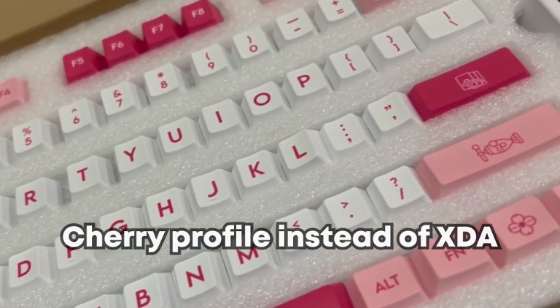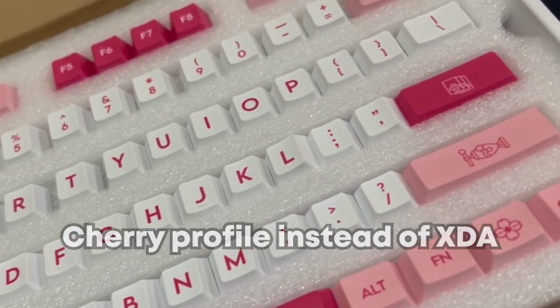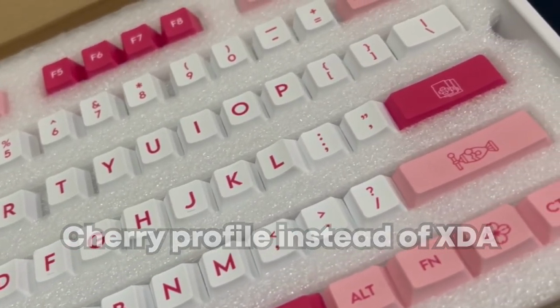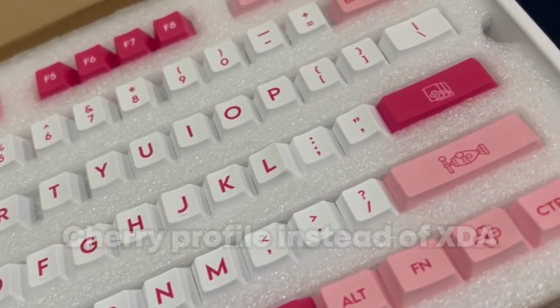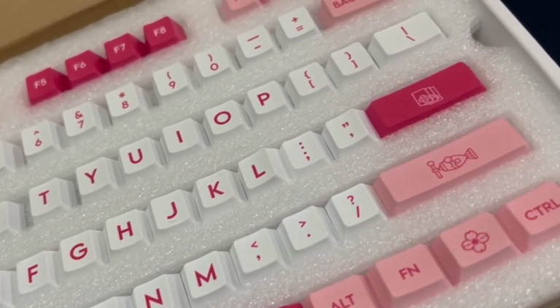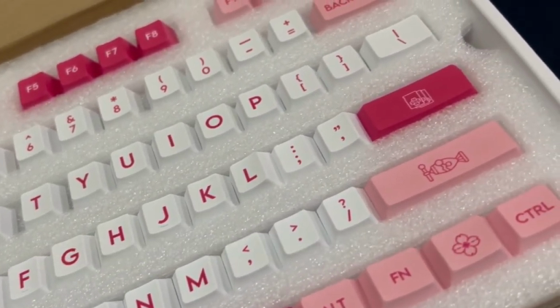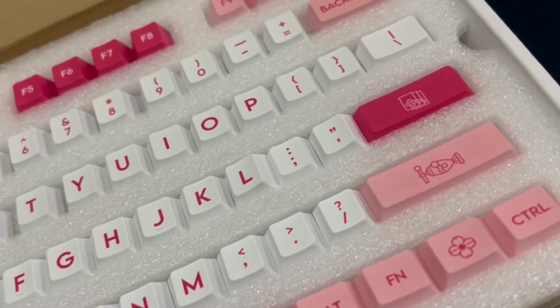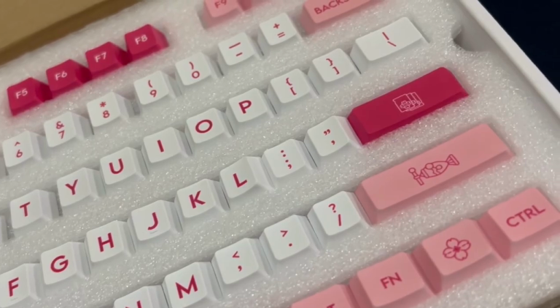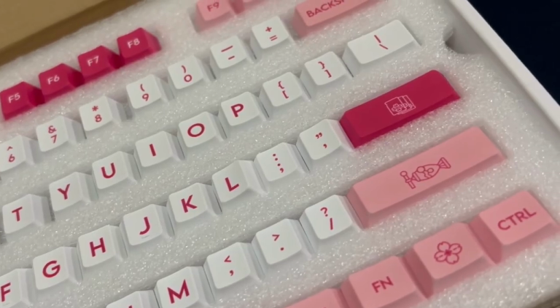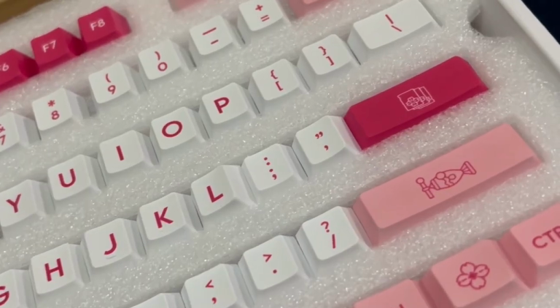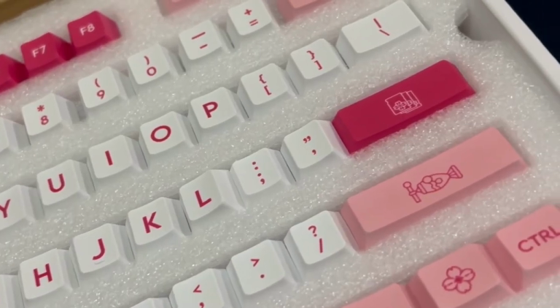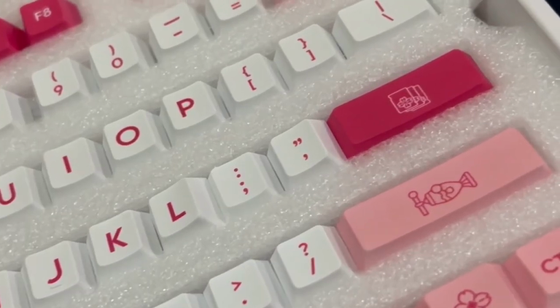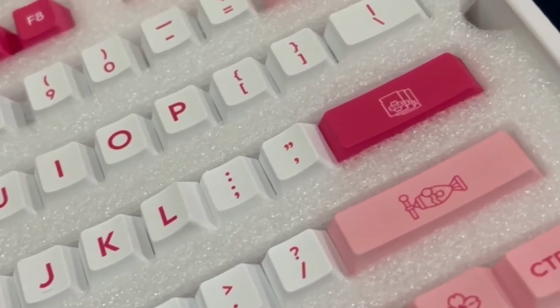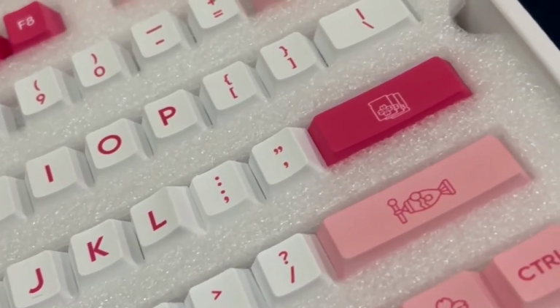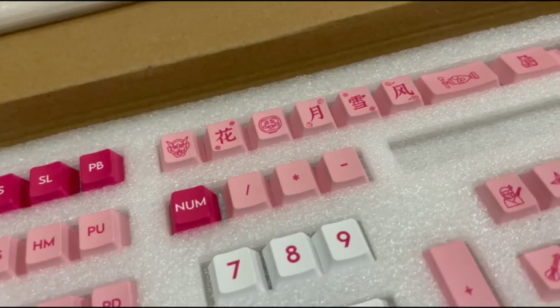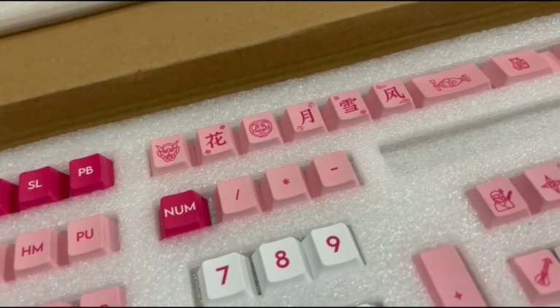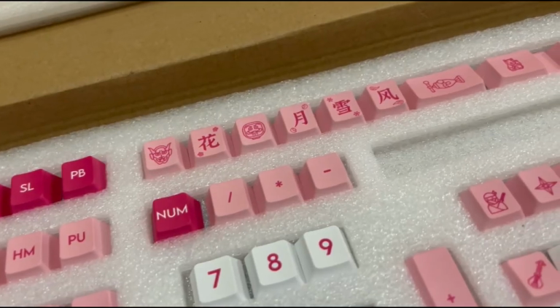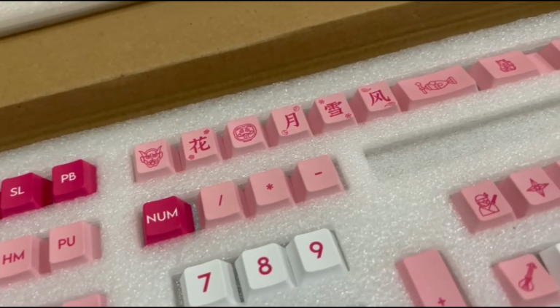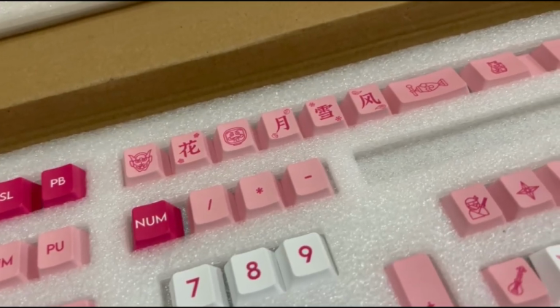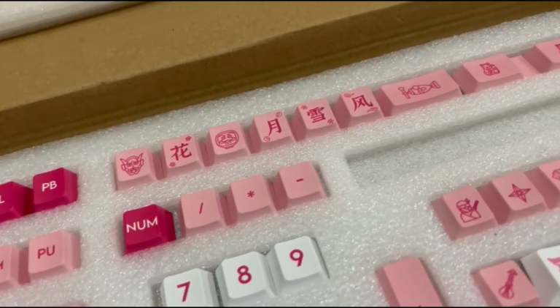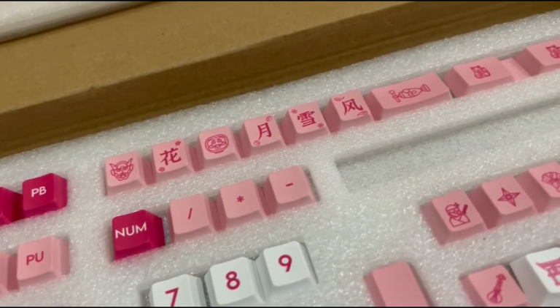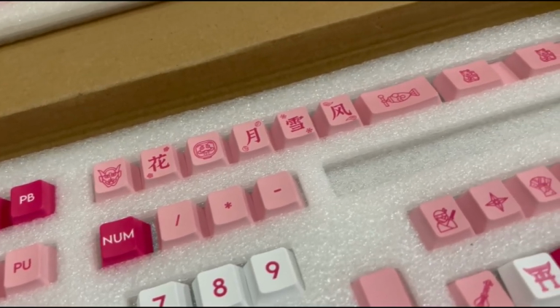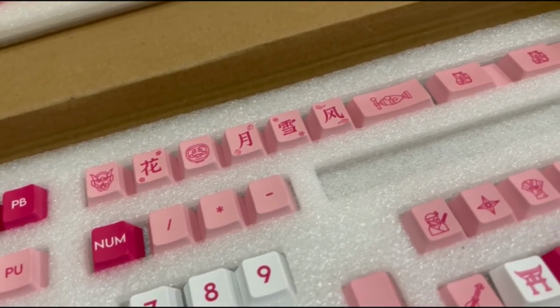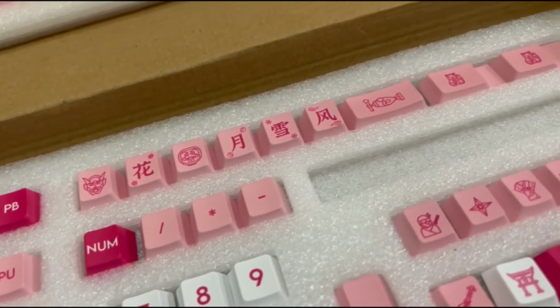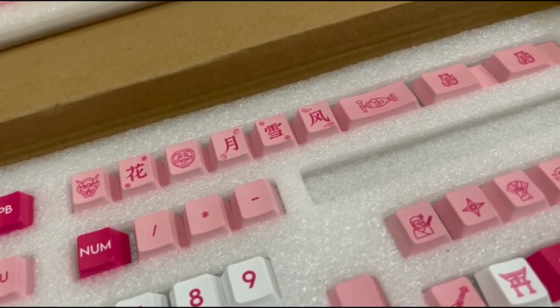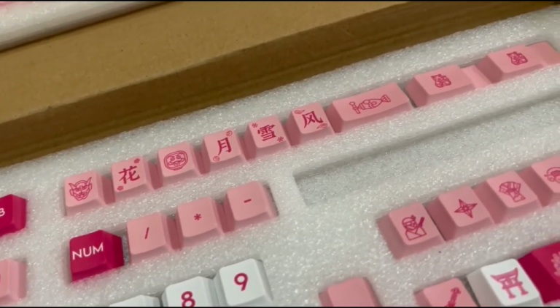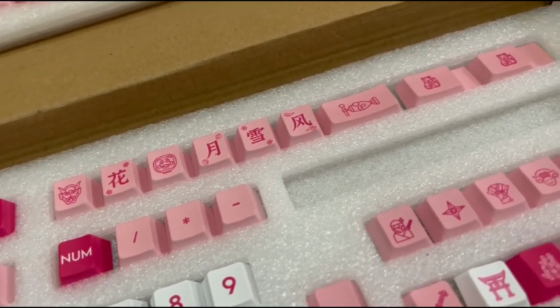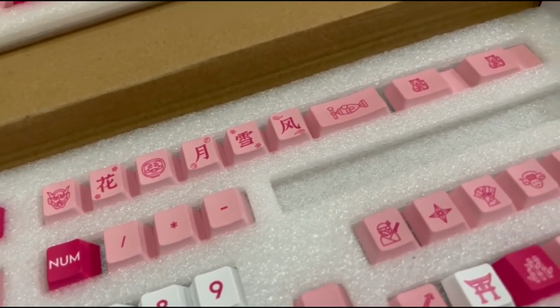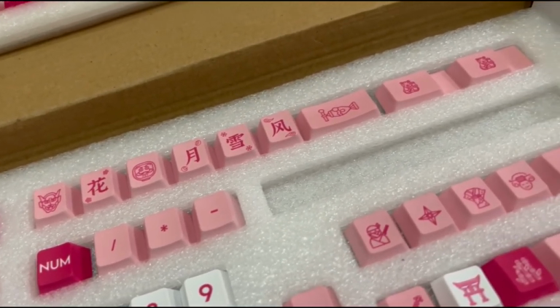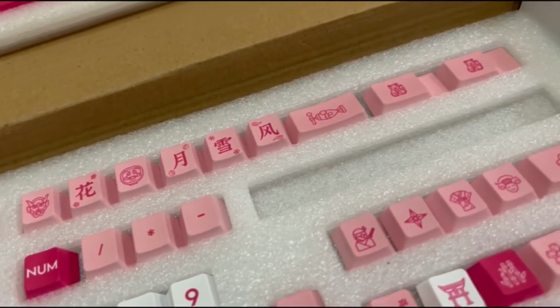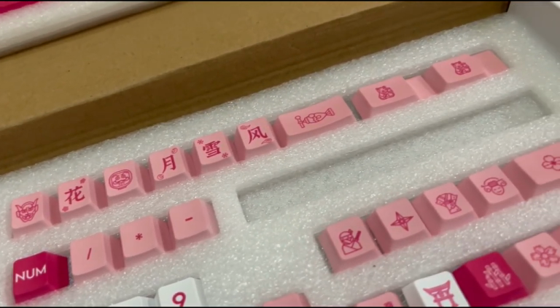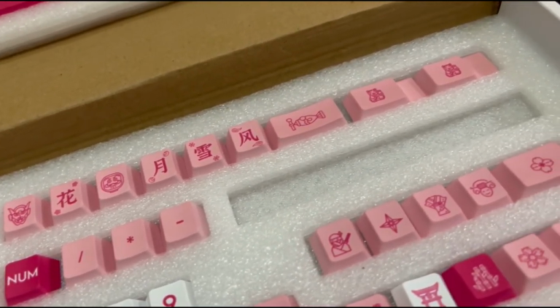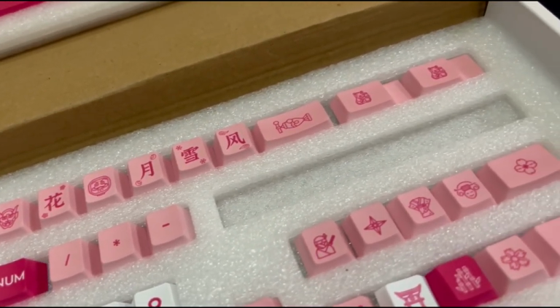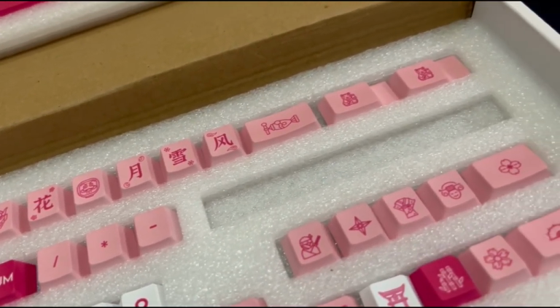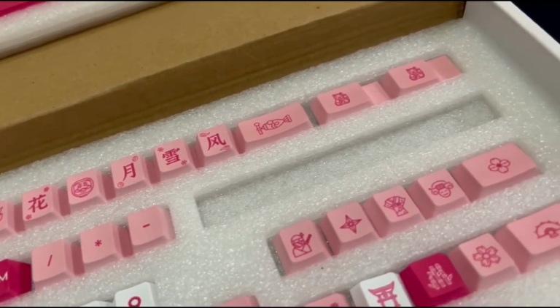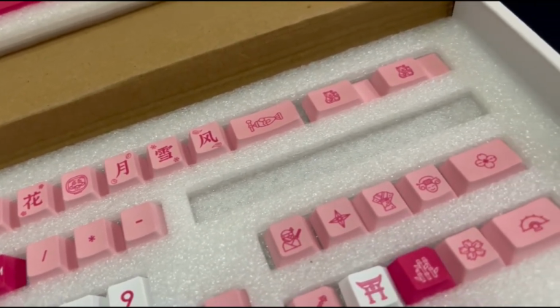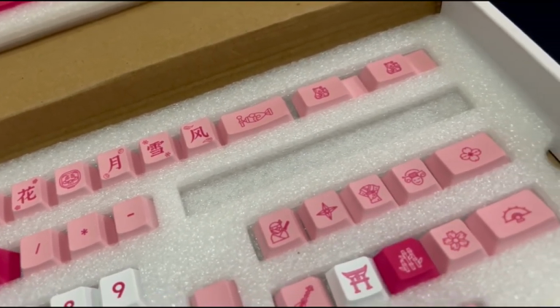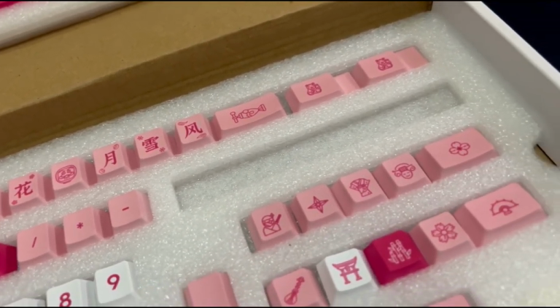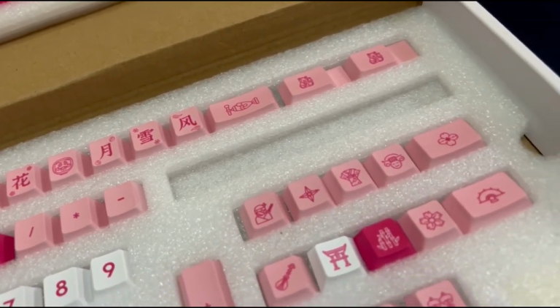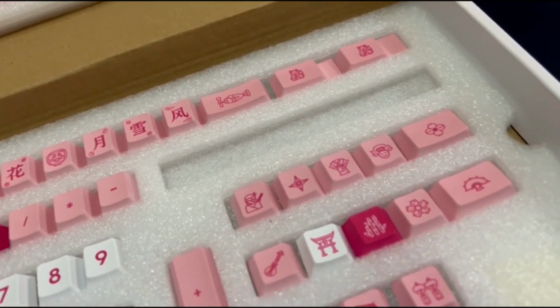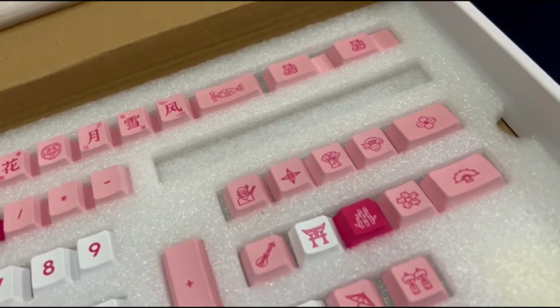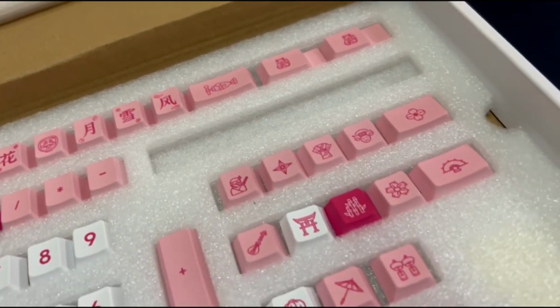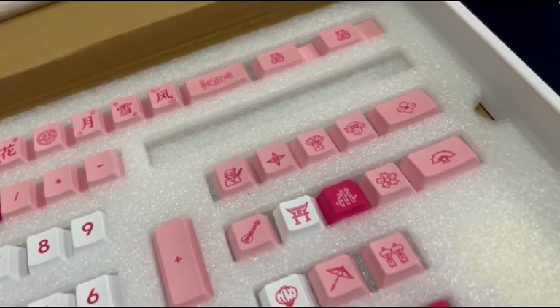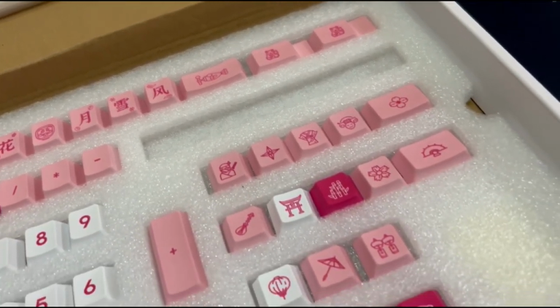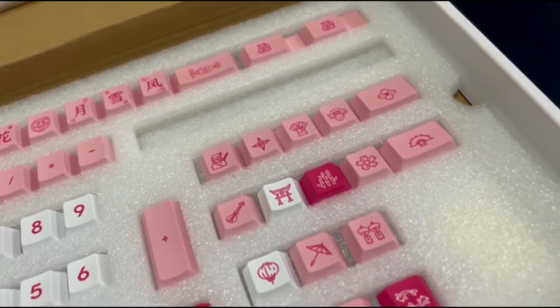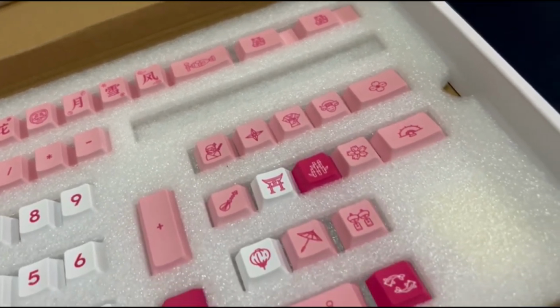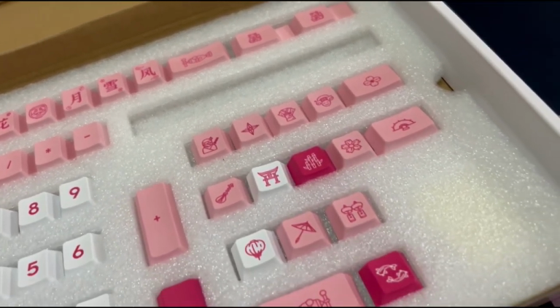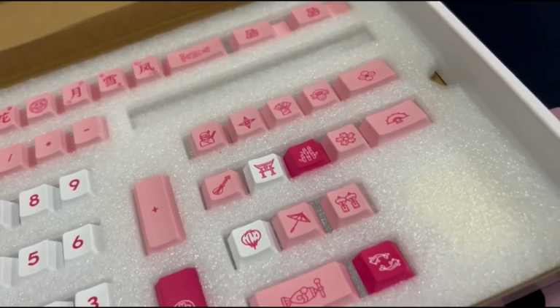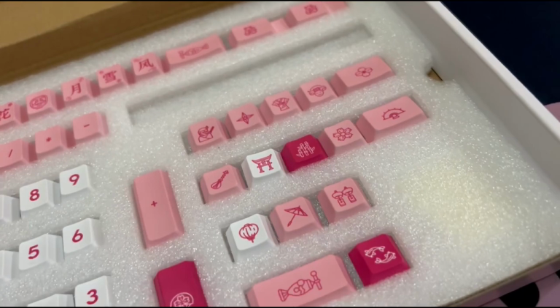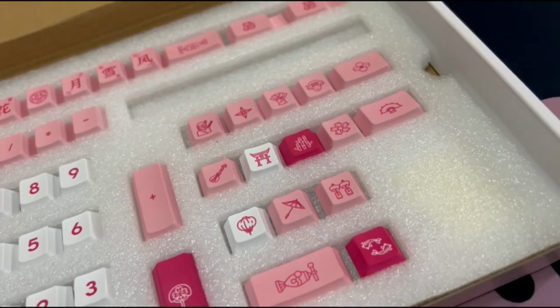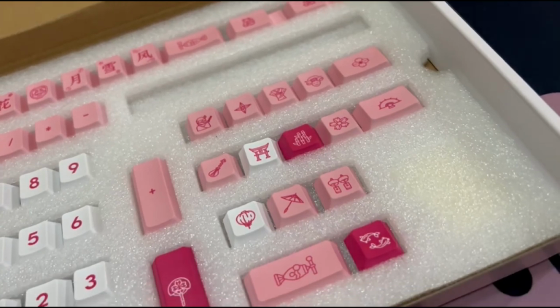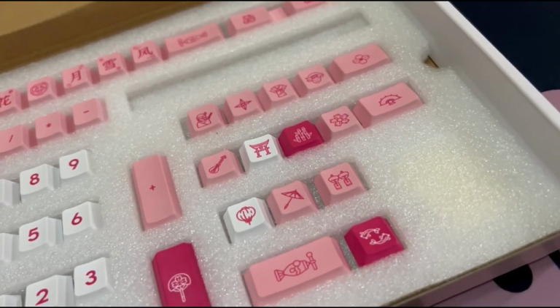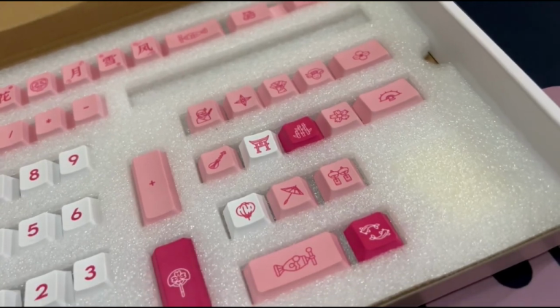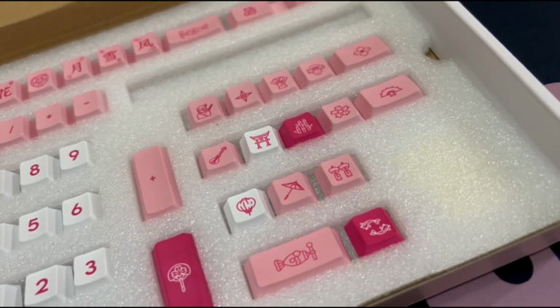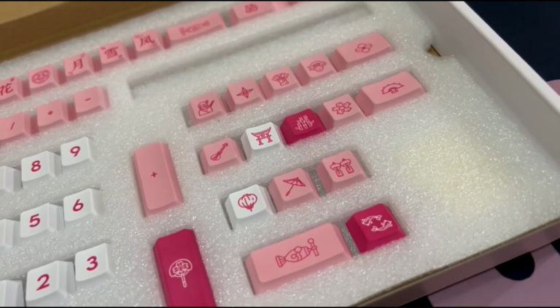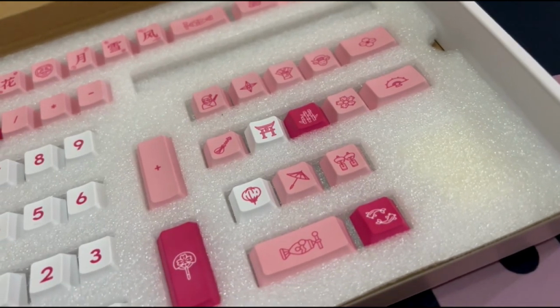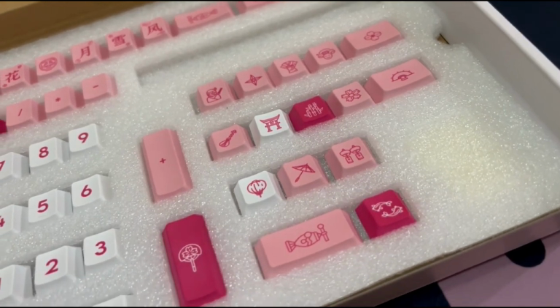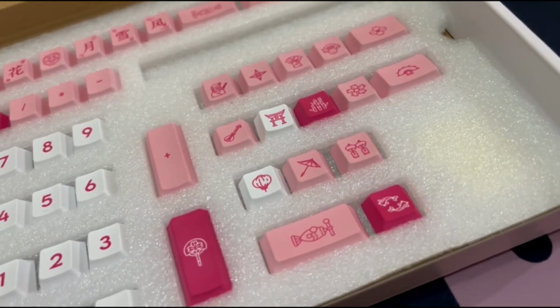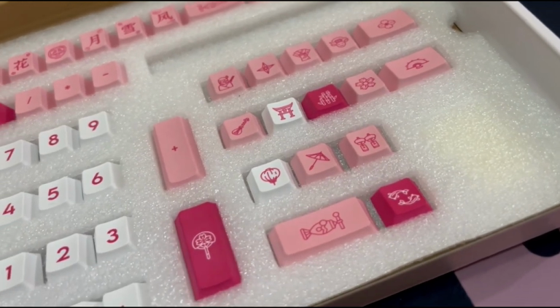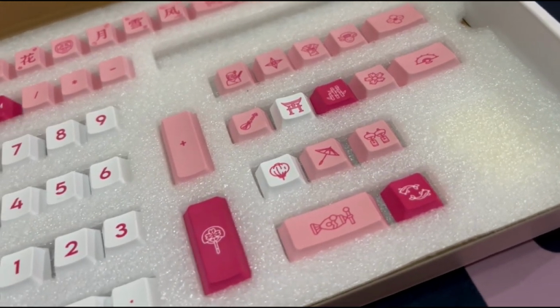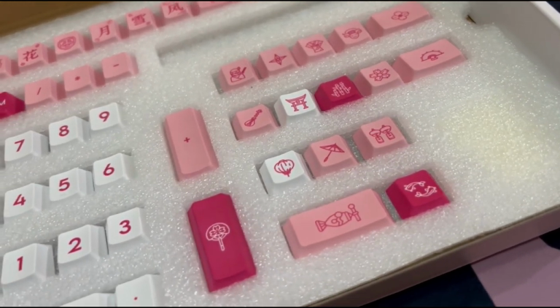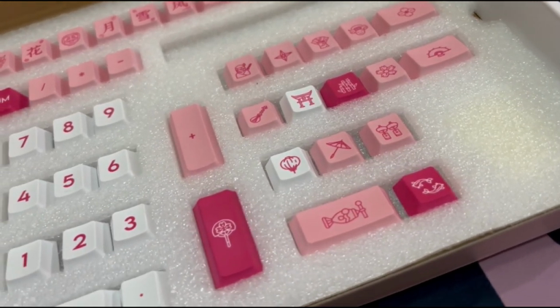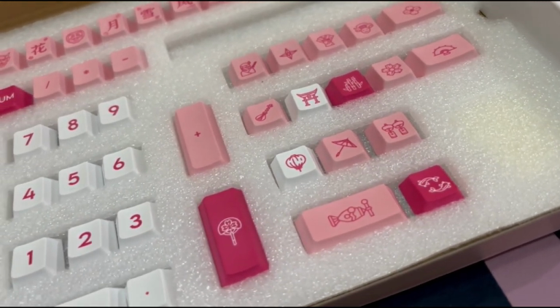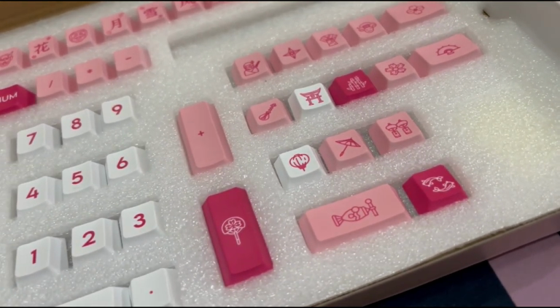The letters look very bold, but other than that the color looks super attractive and the picture keys definitely match the Chinese New Year theme.